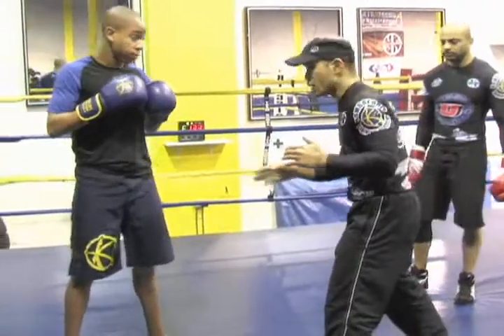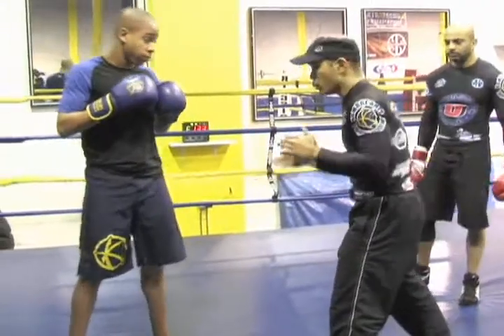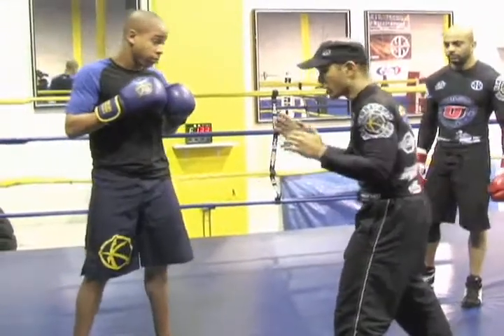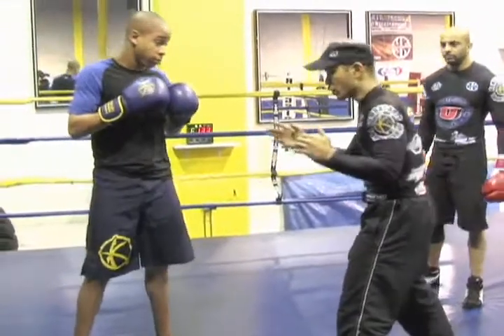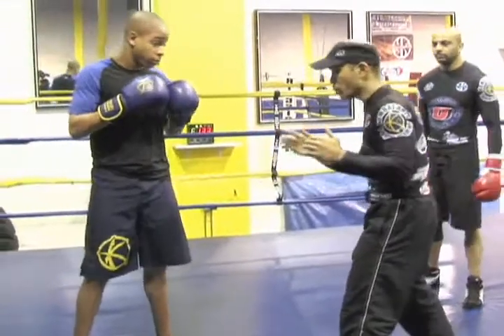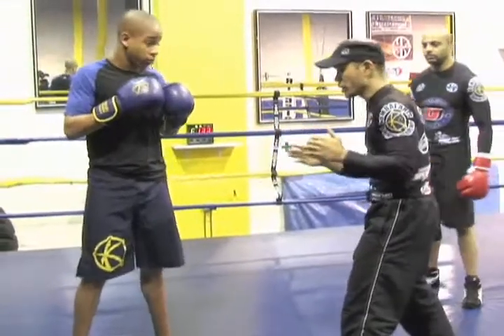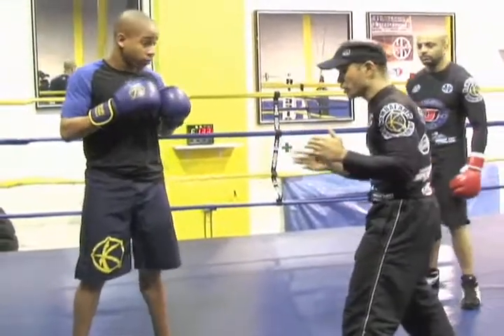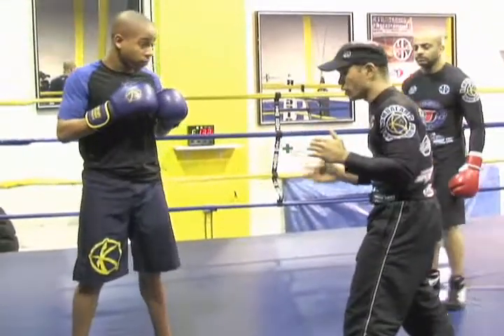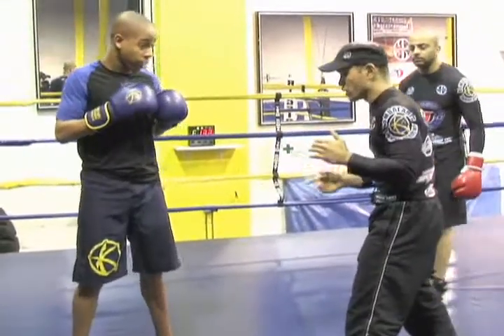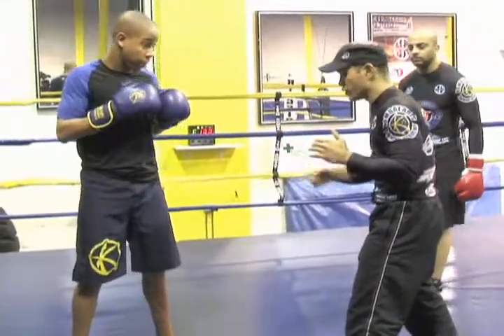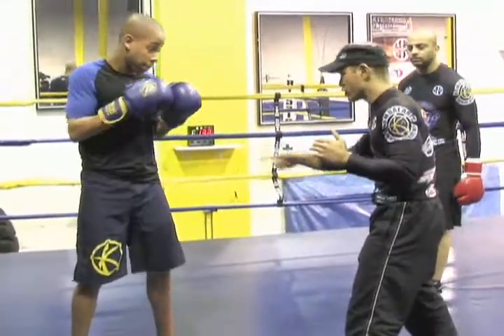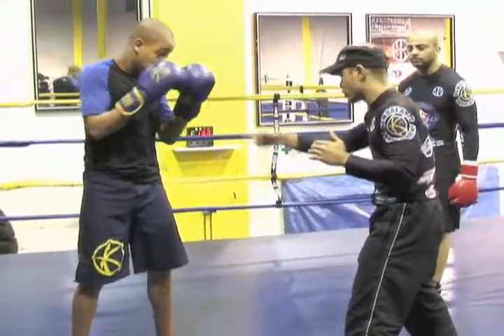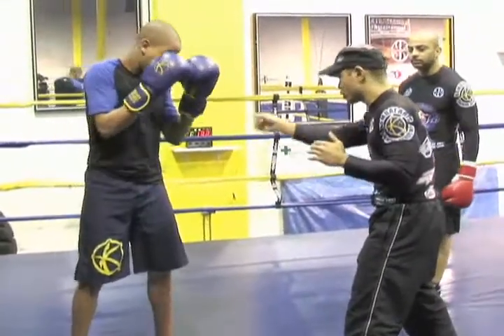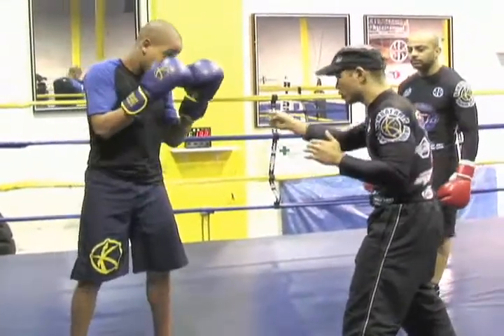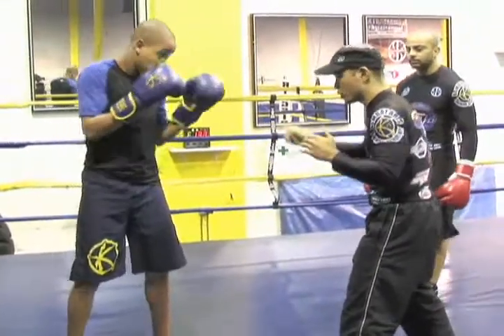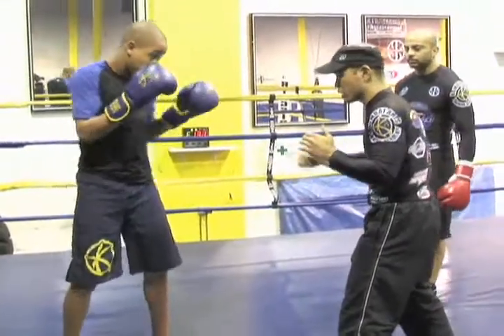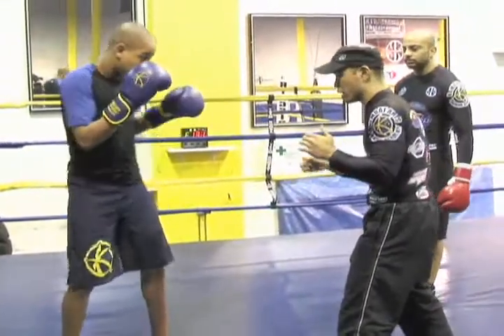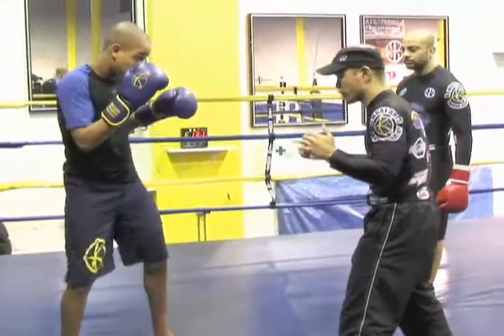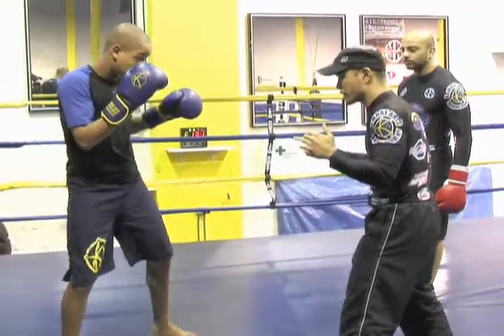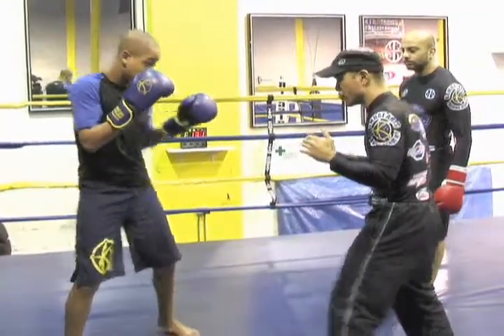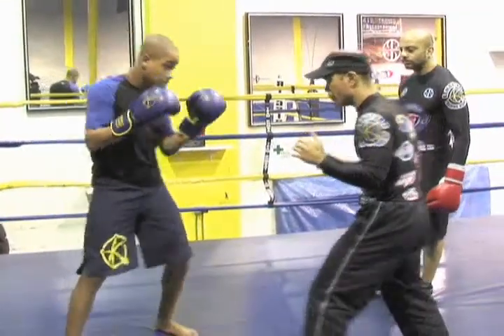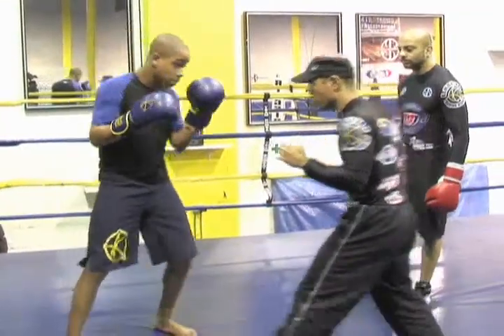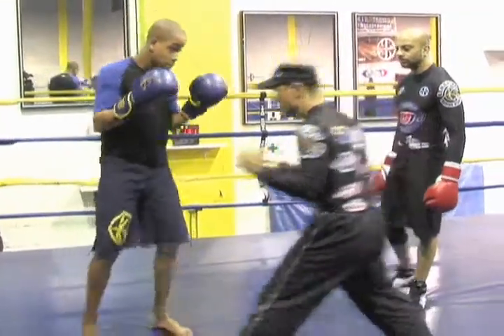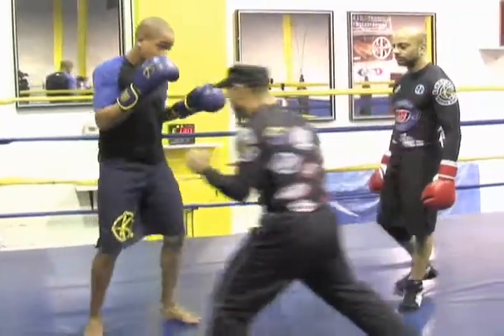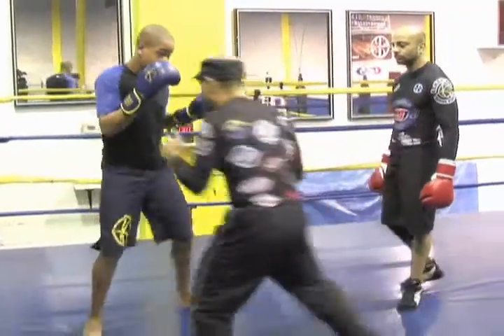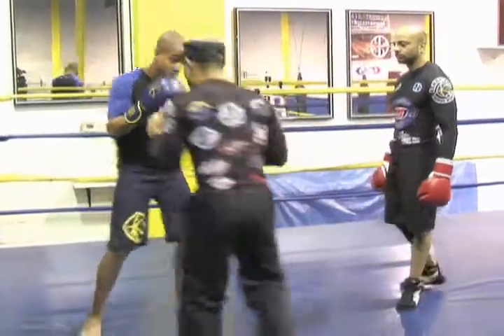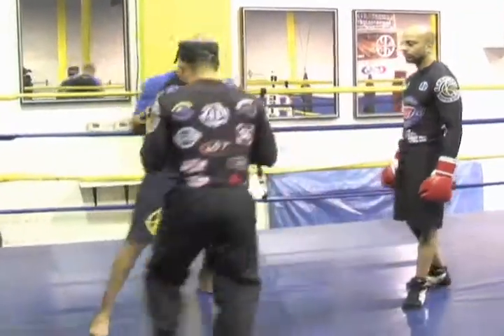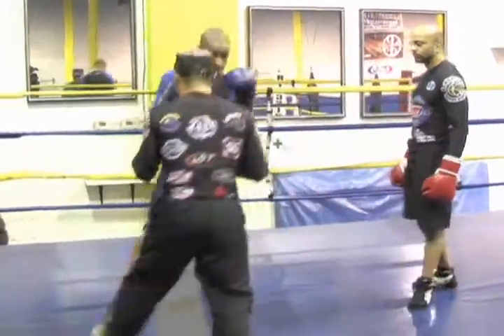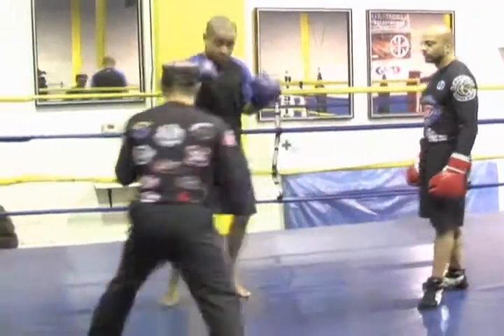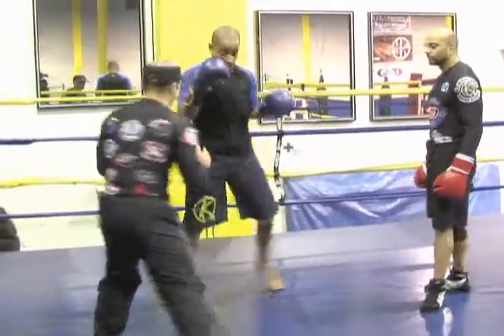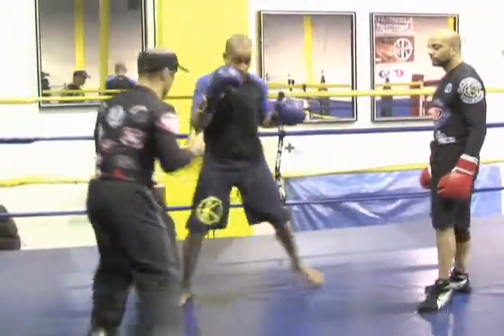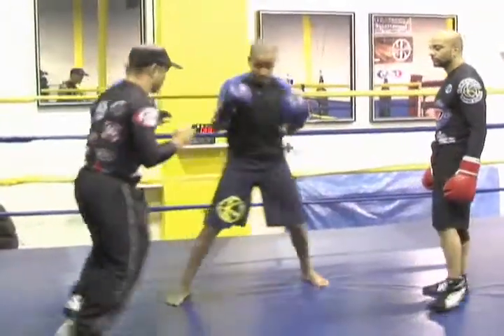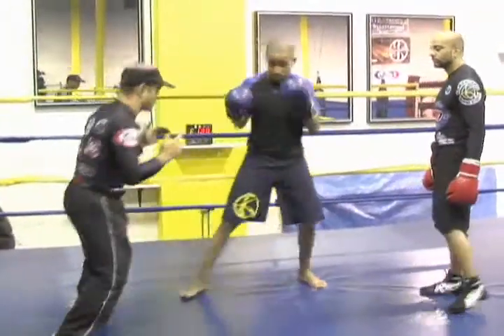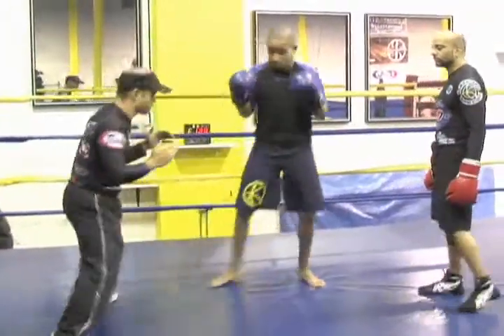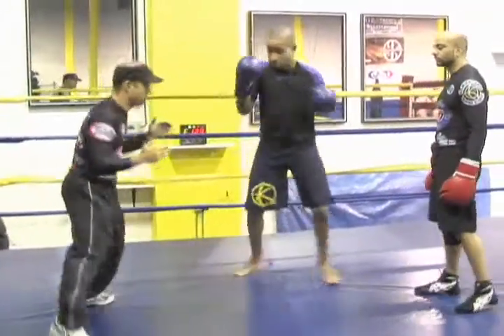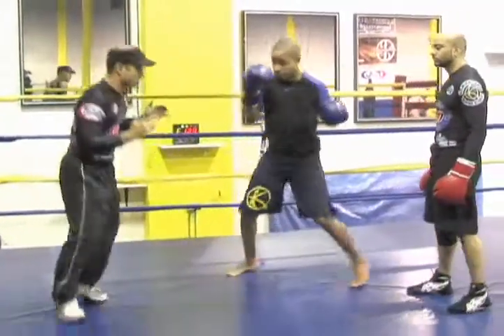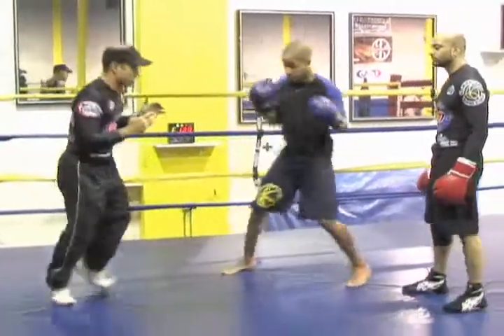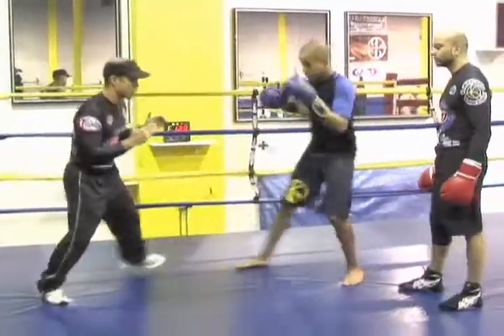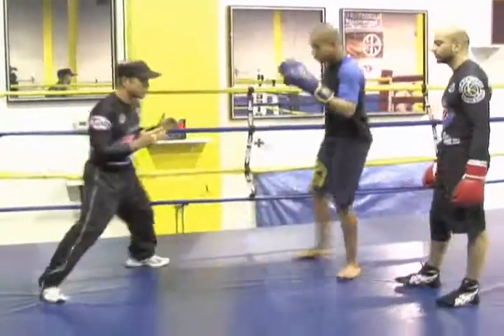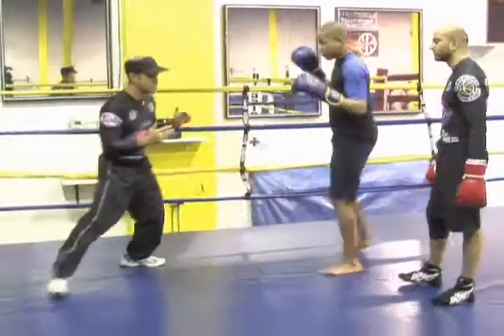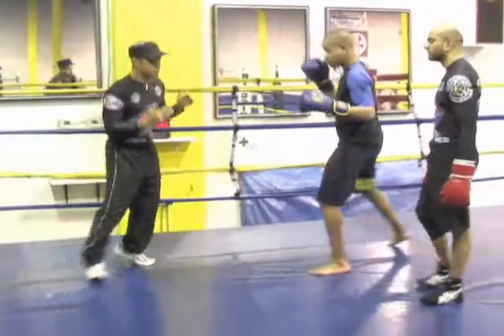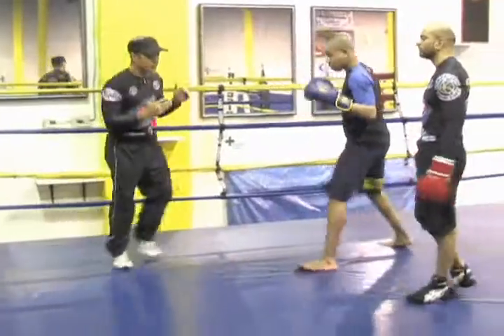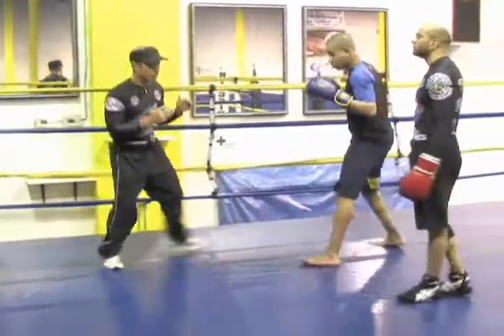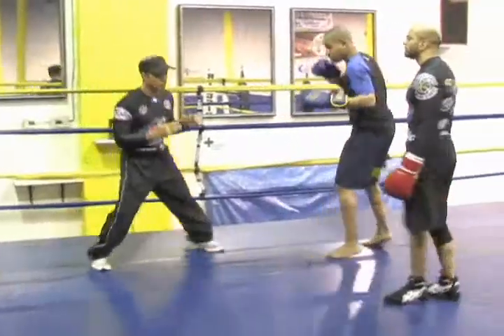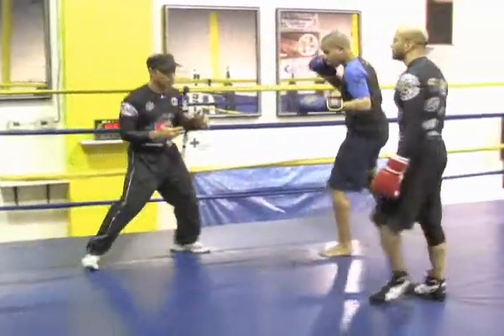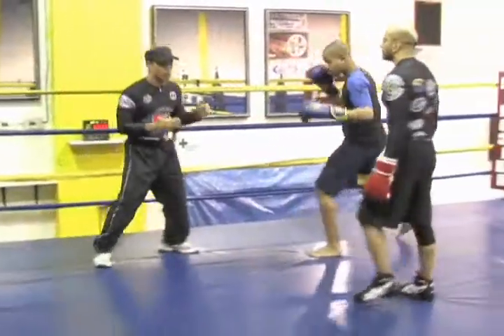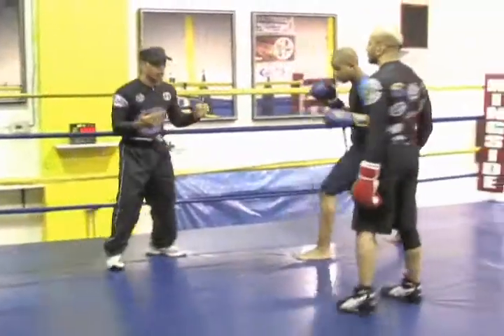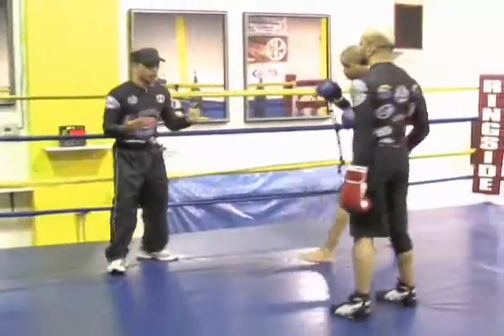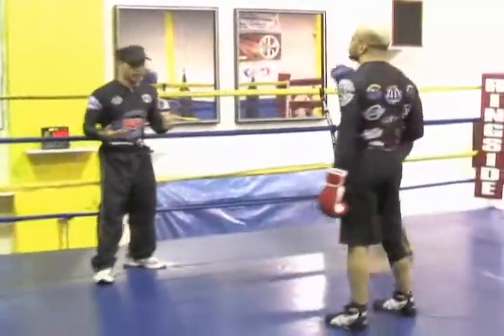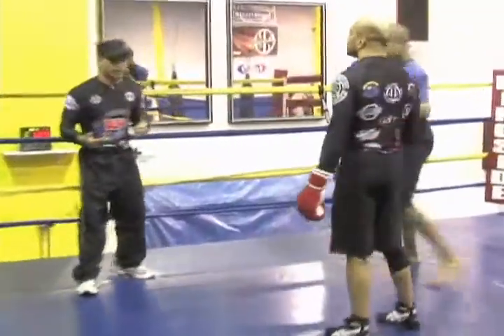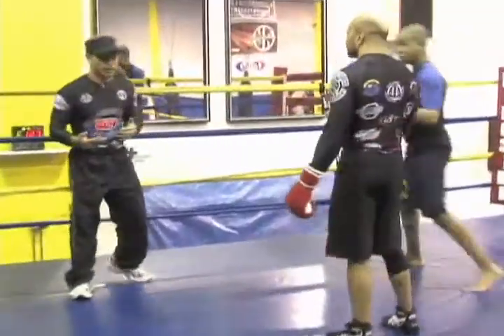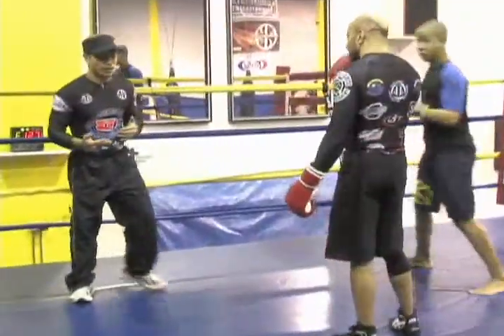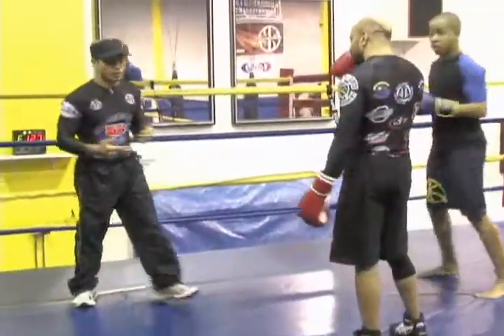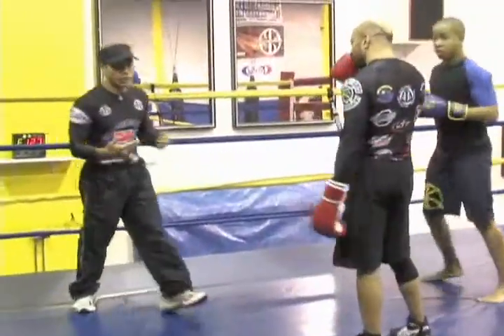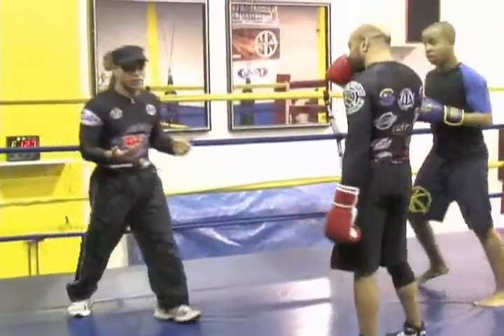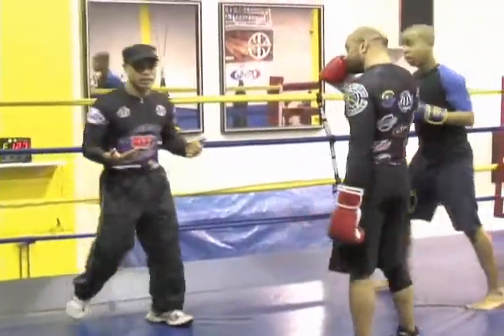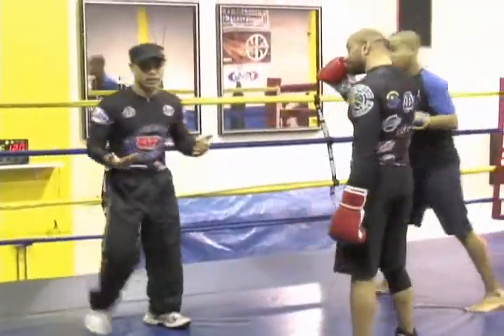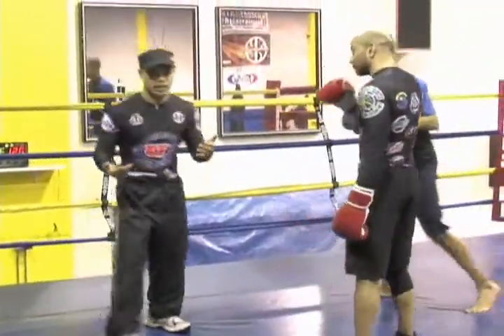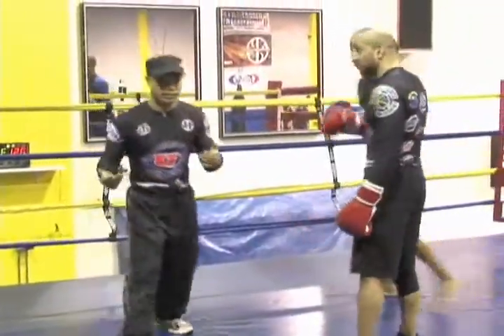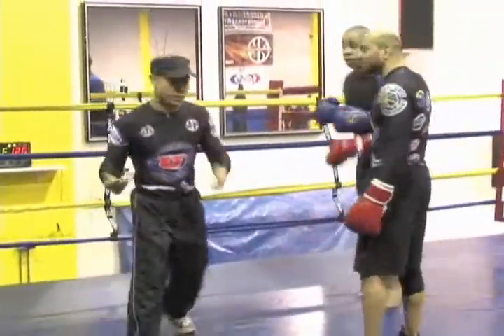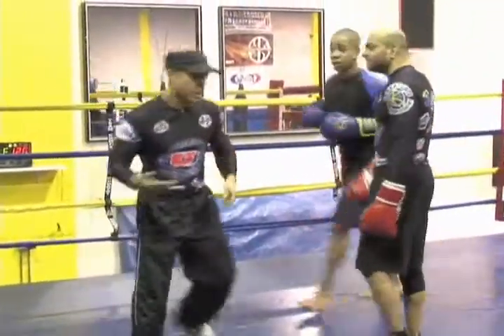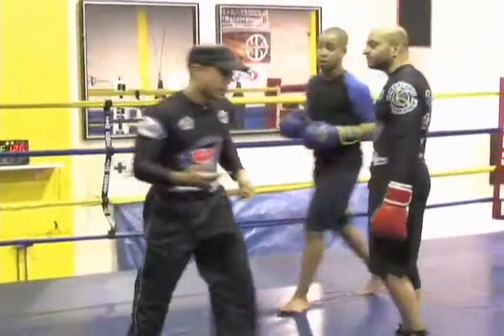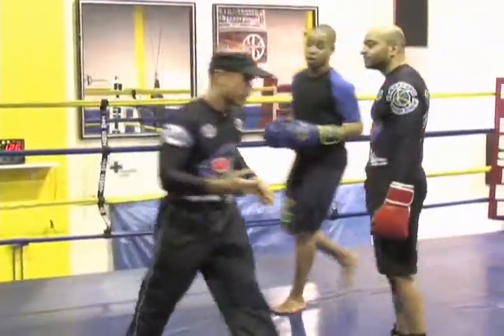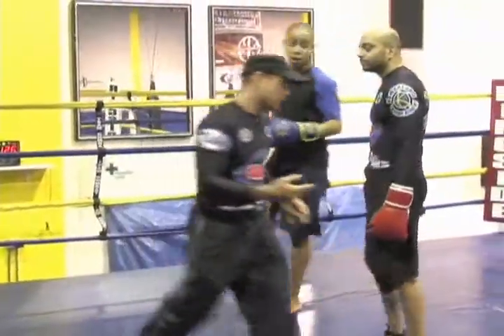What I don't want to do is if he's circling to the left, for example, I don't want to do this — chasing this guy all around the ring. I'm wasting my time.